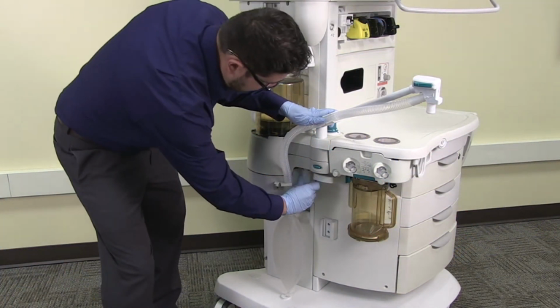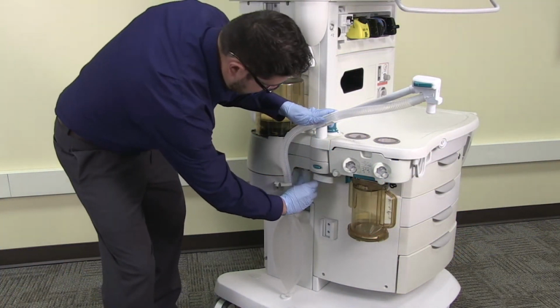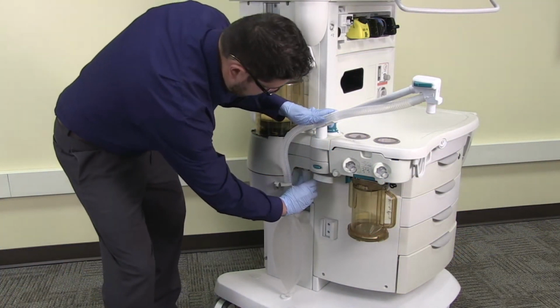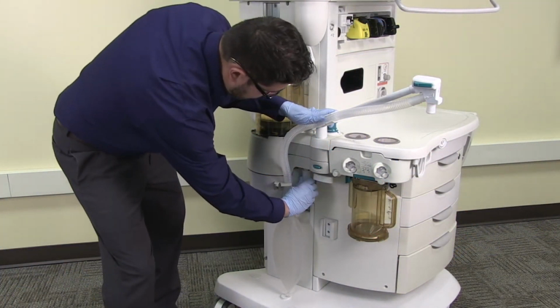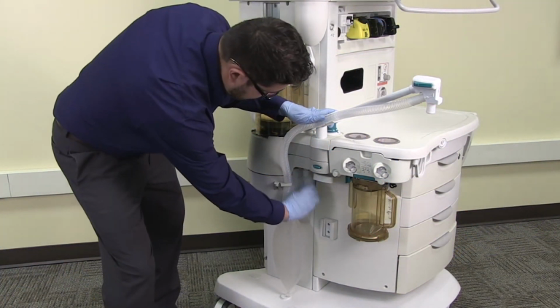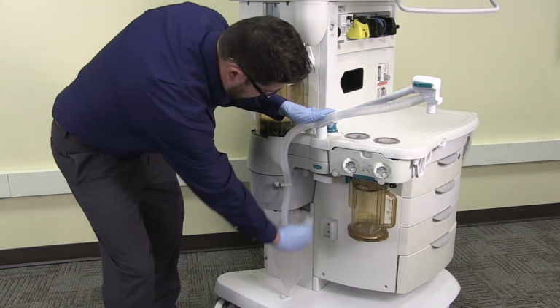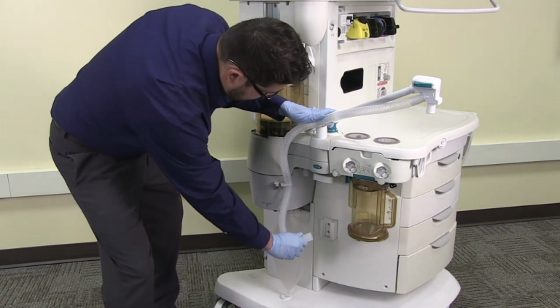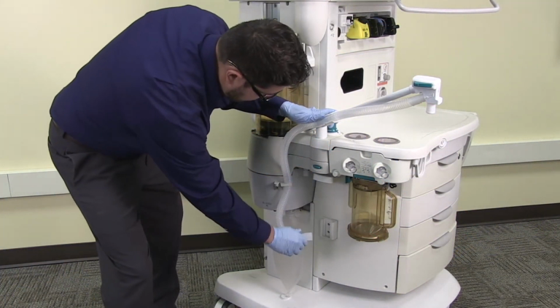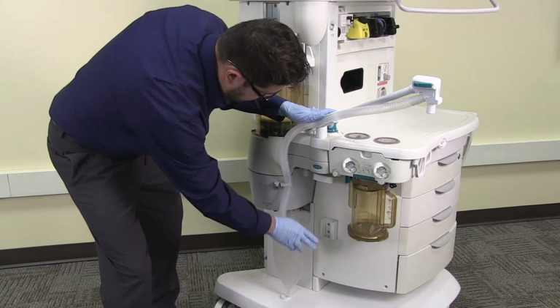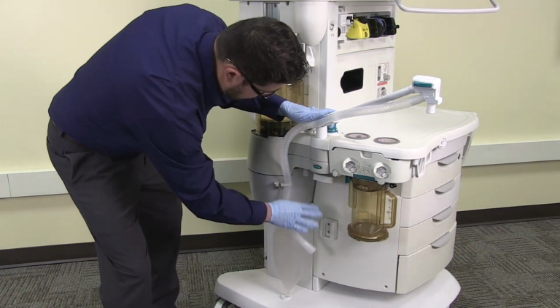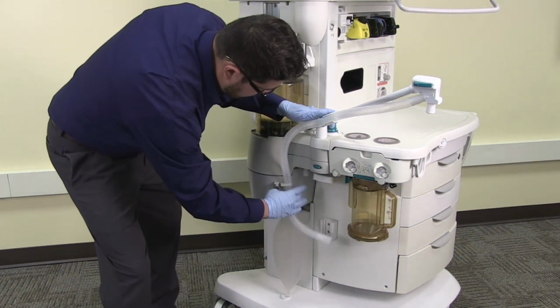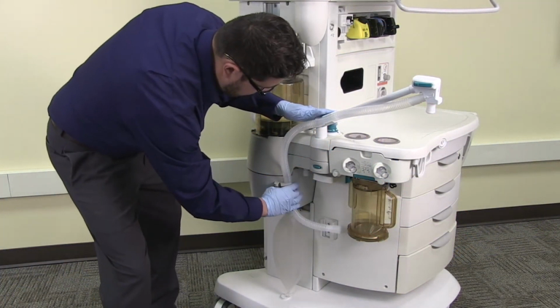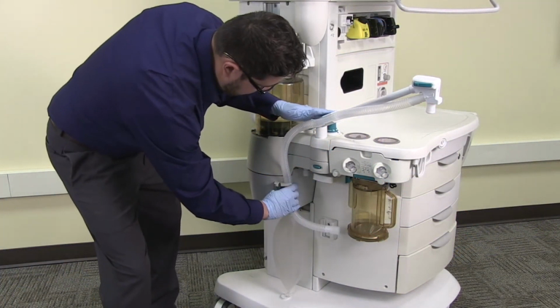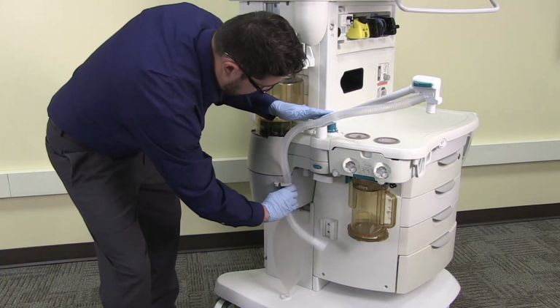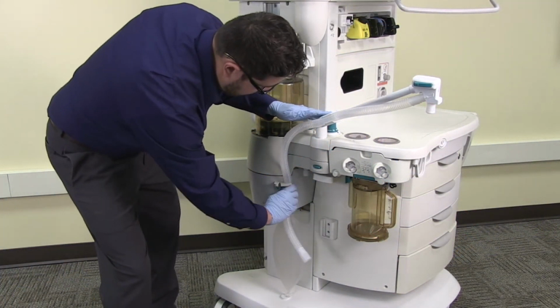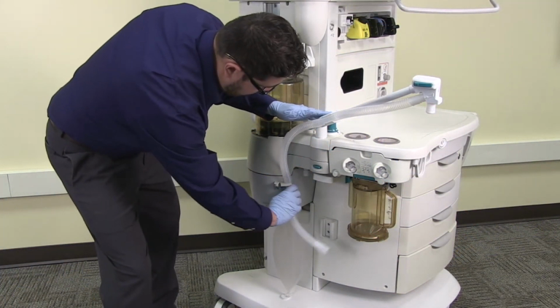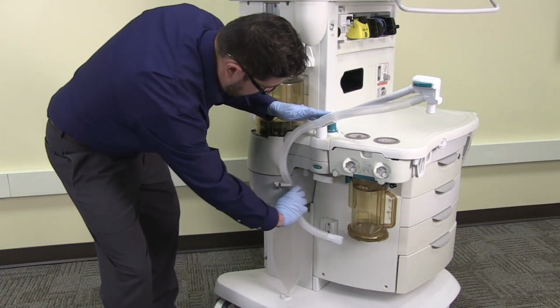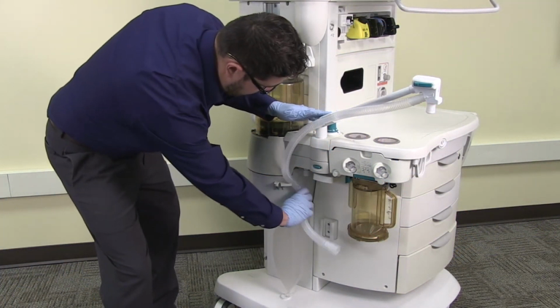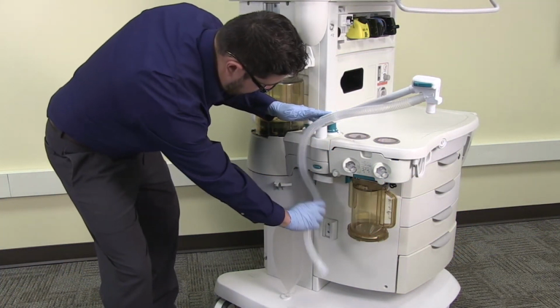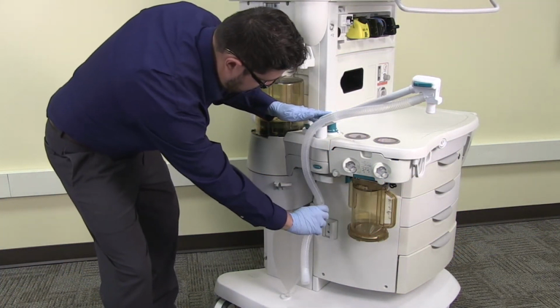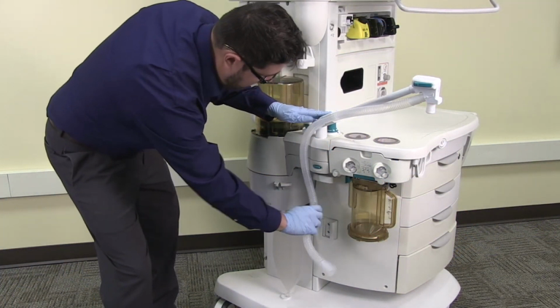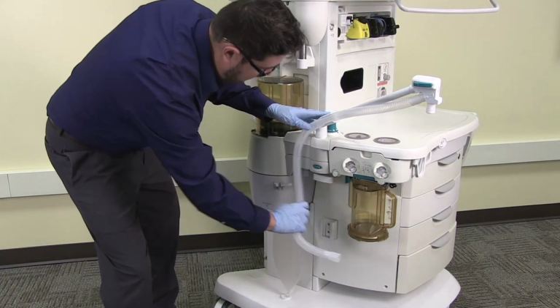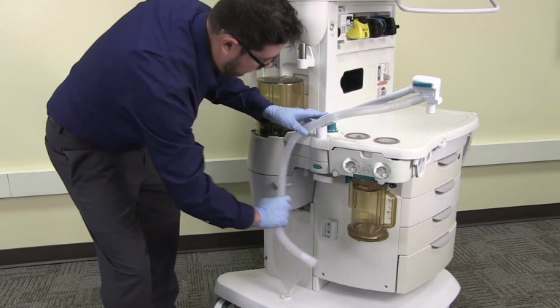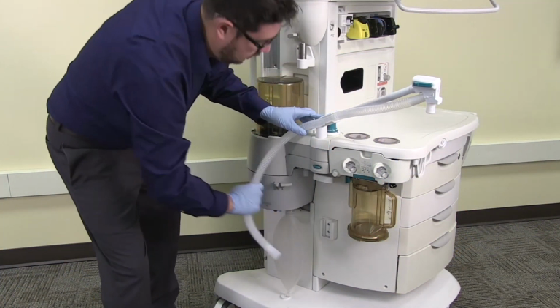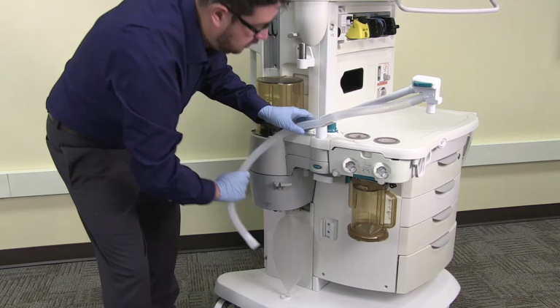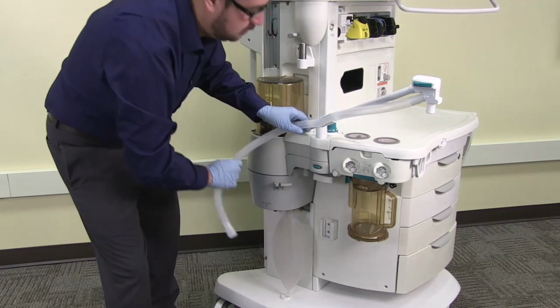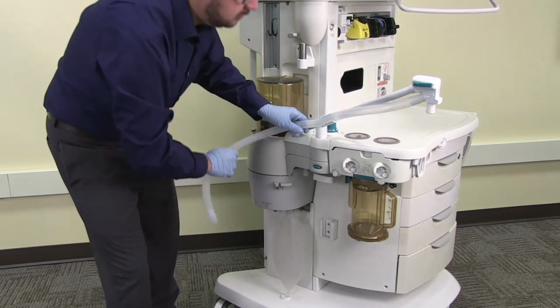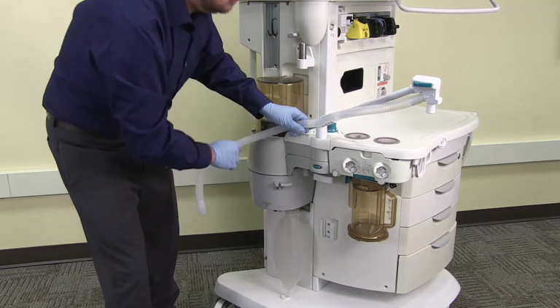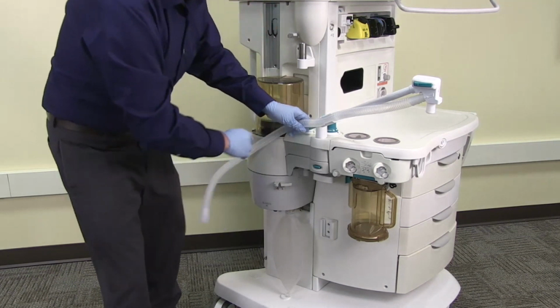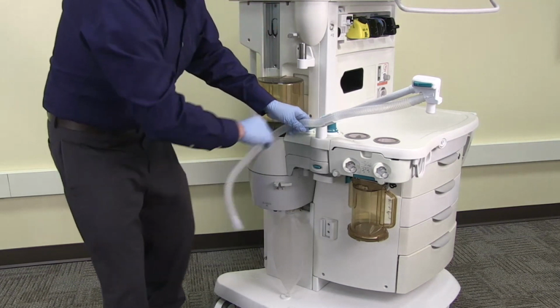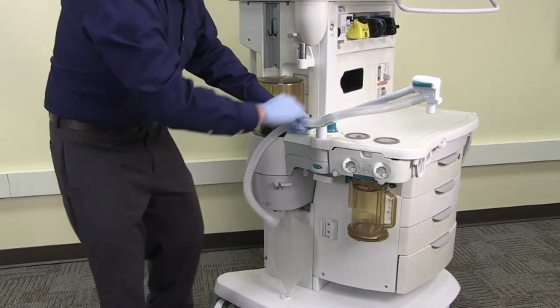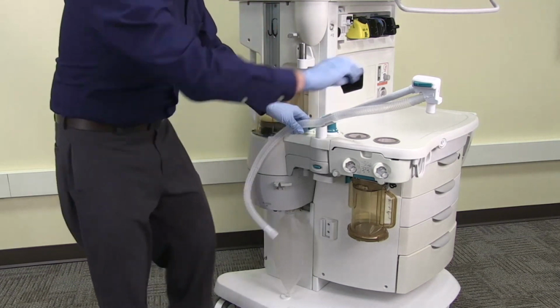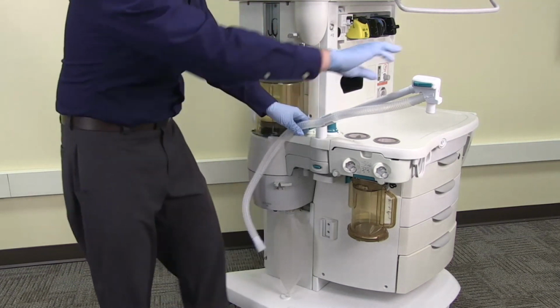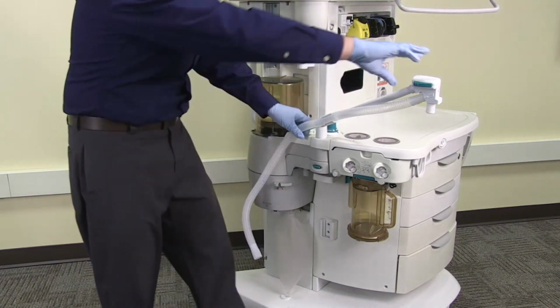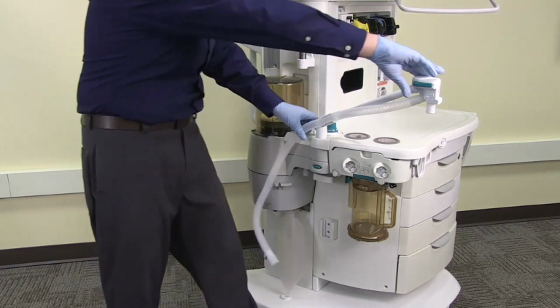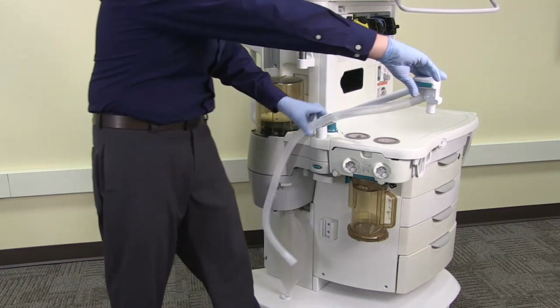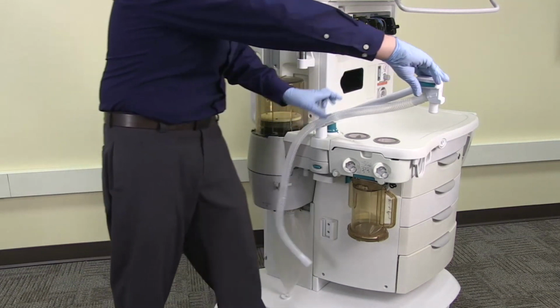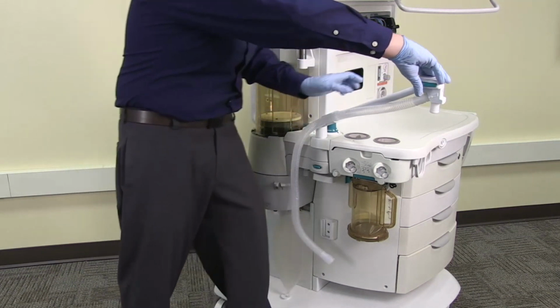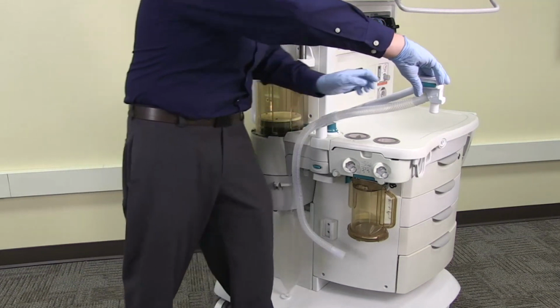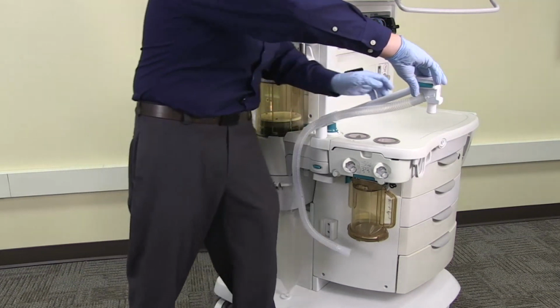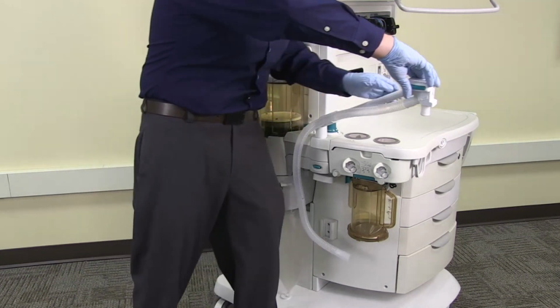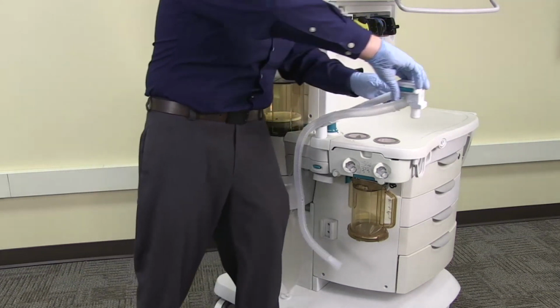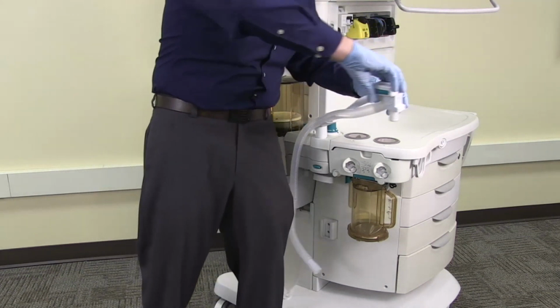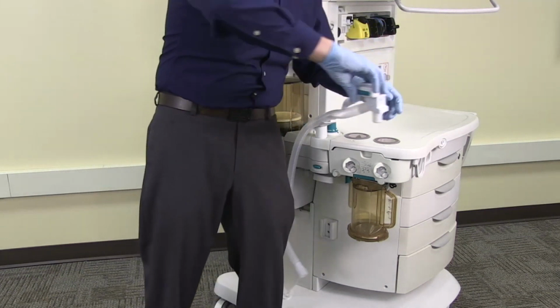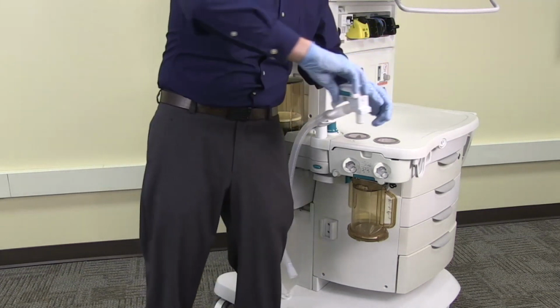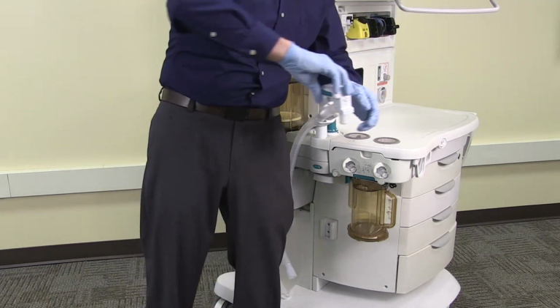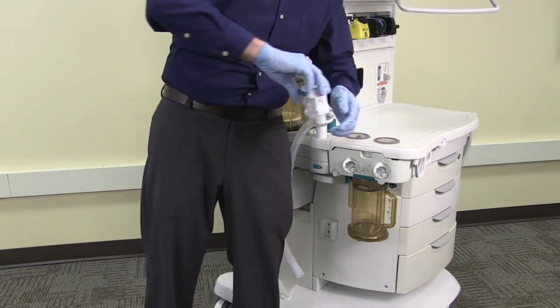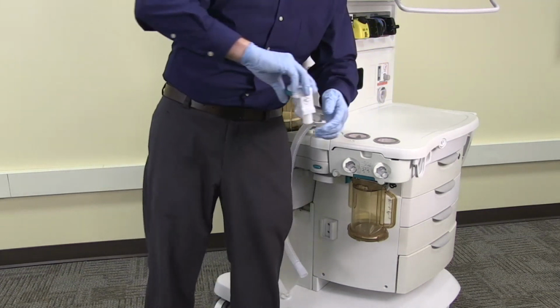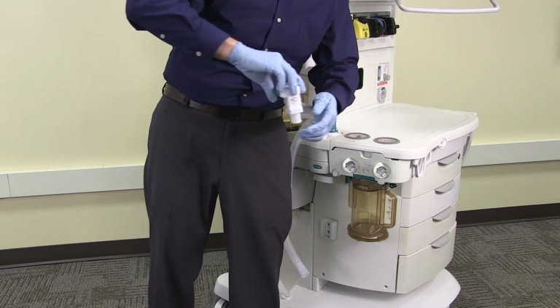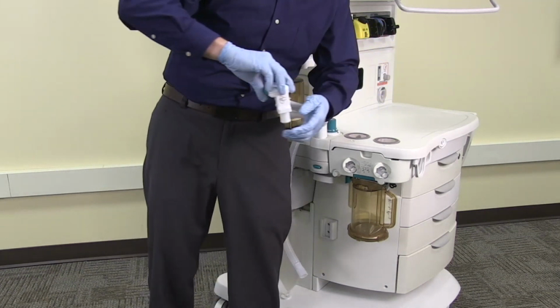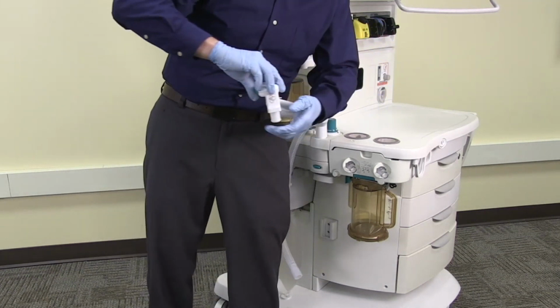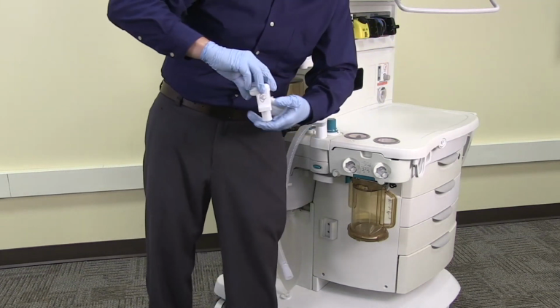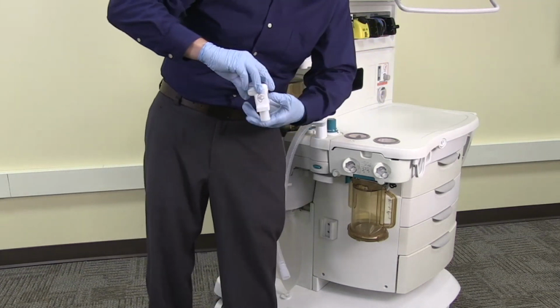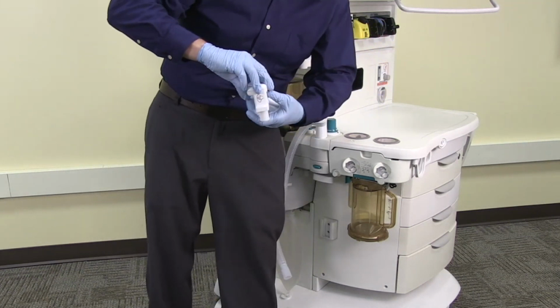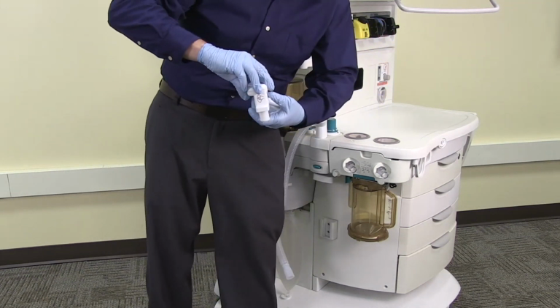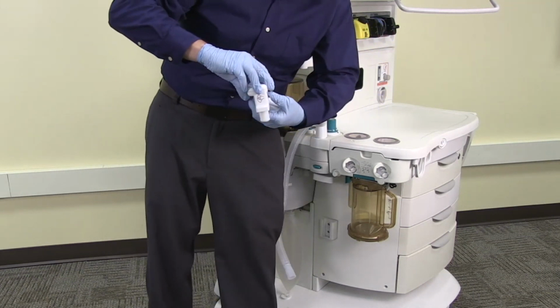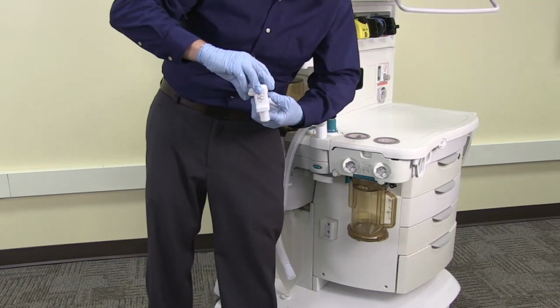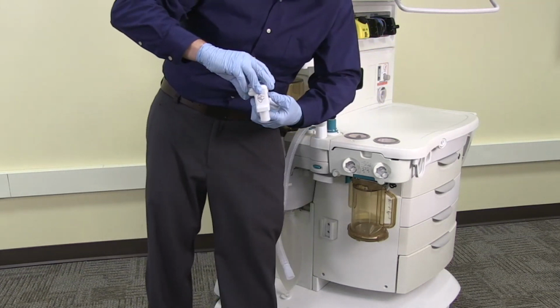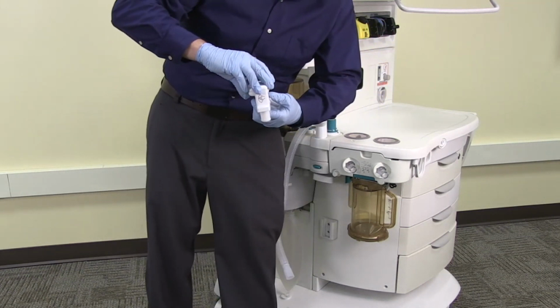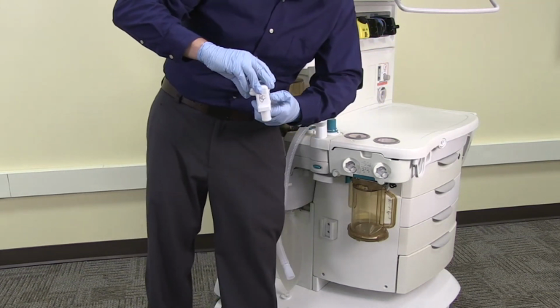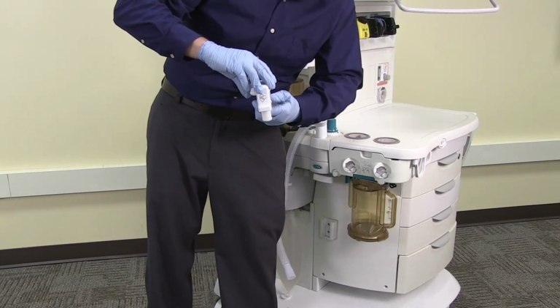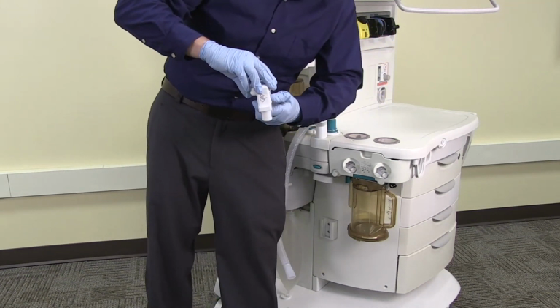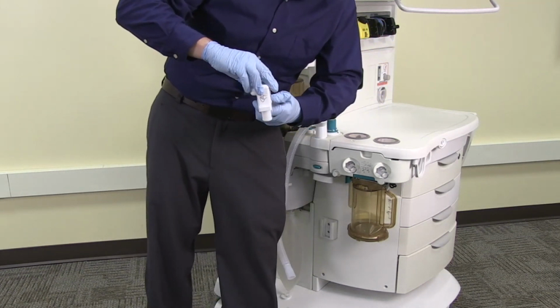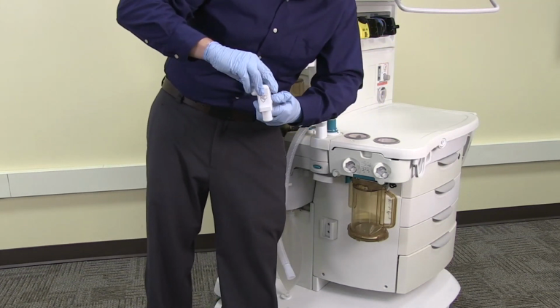Disconnect the bag hose from the bag hose connector and also from the clip. Remove the bag port elbow from the bag arm support.